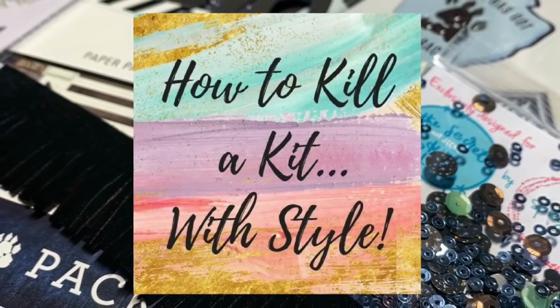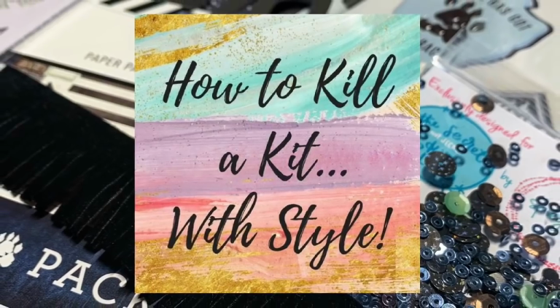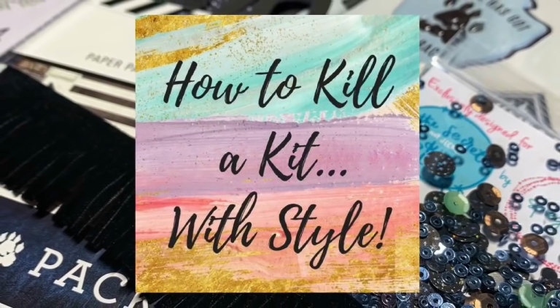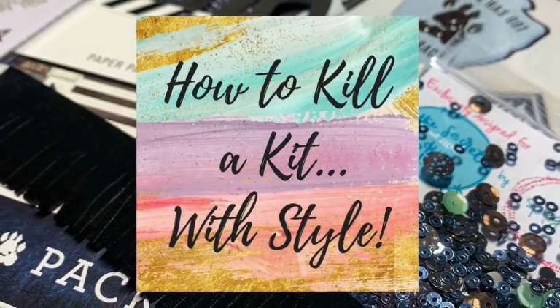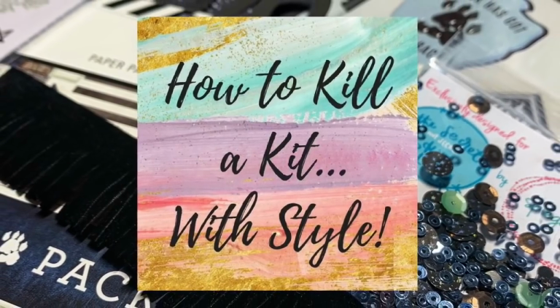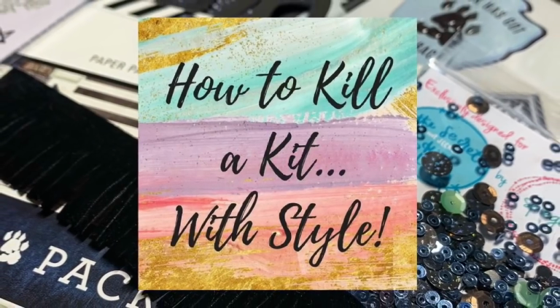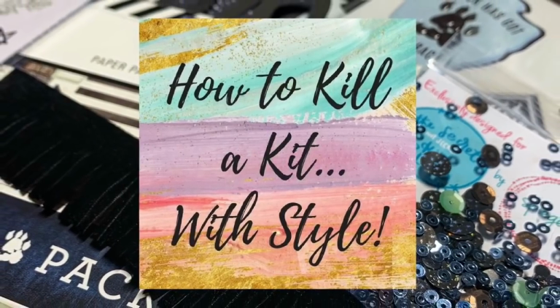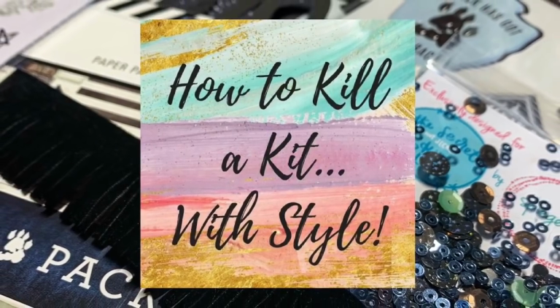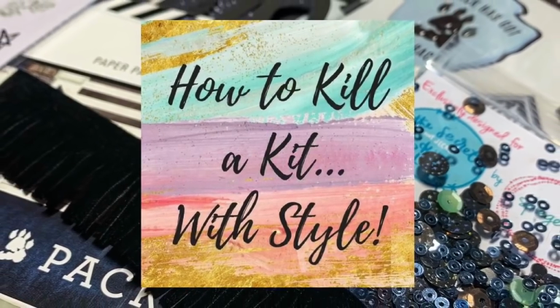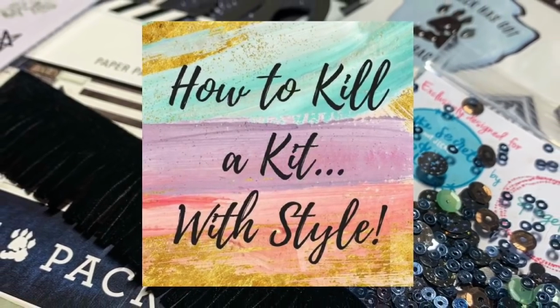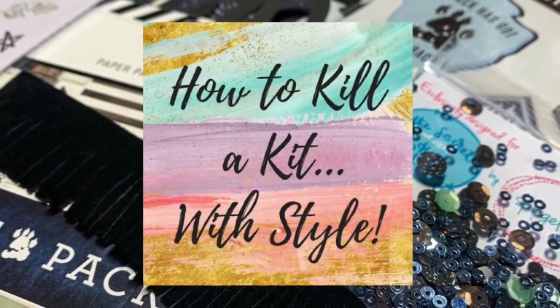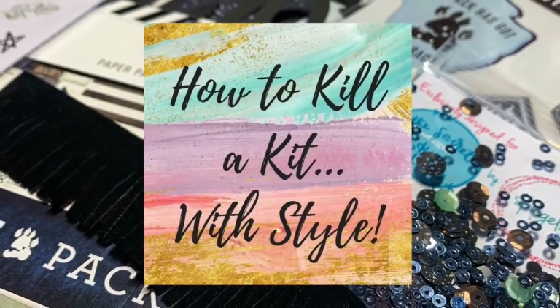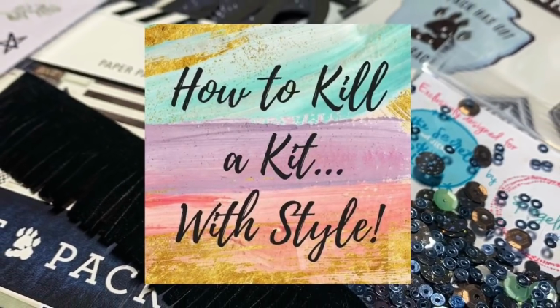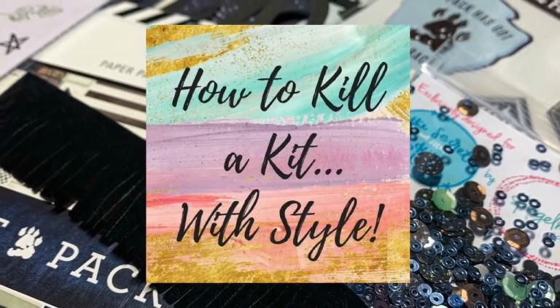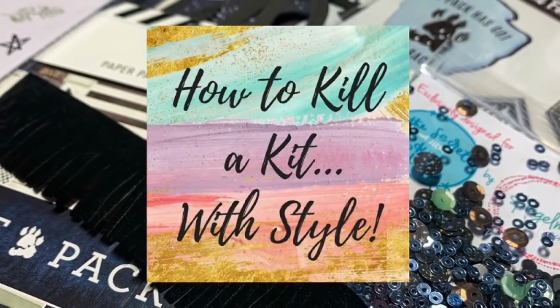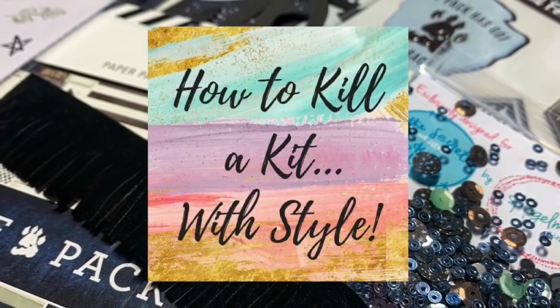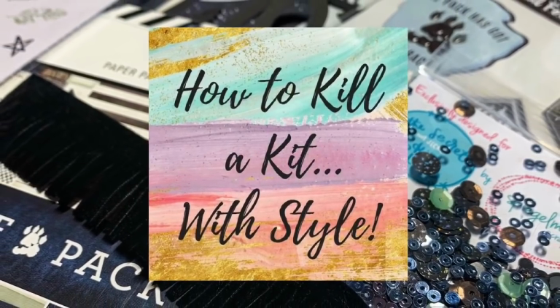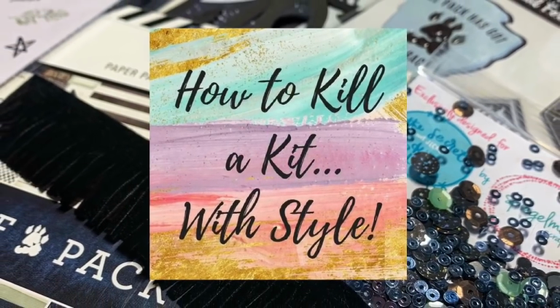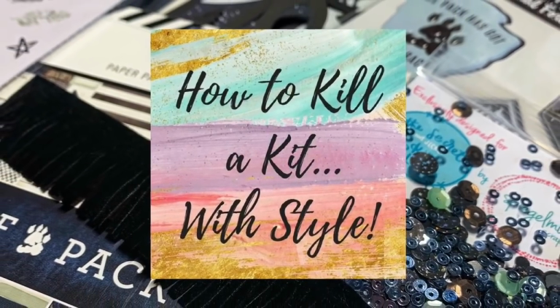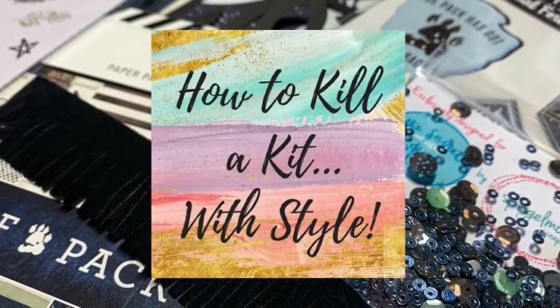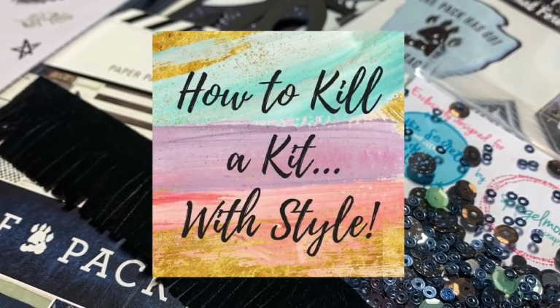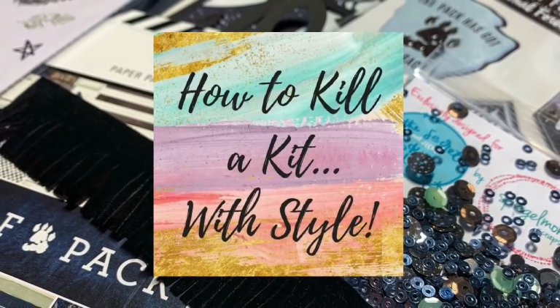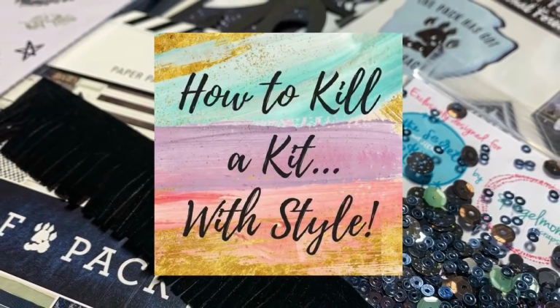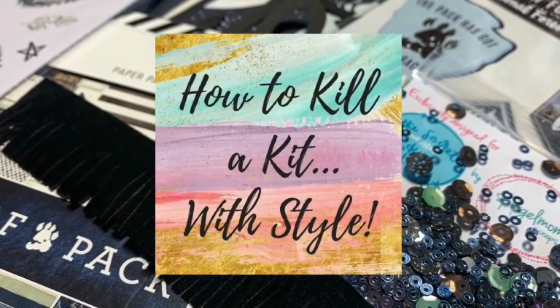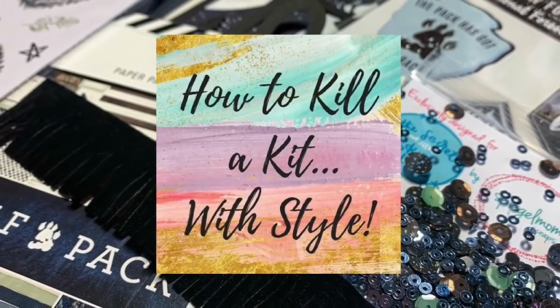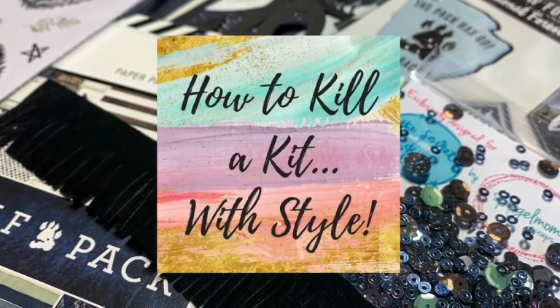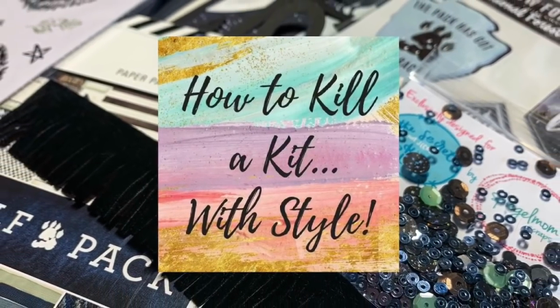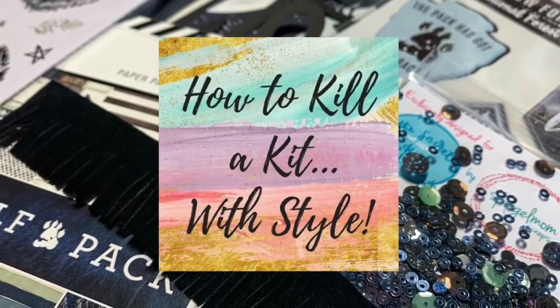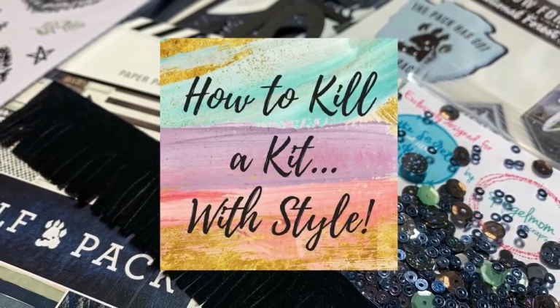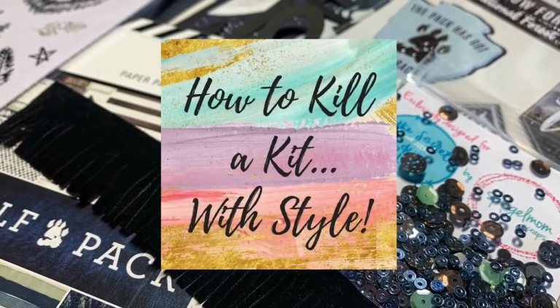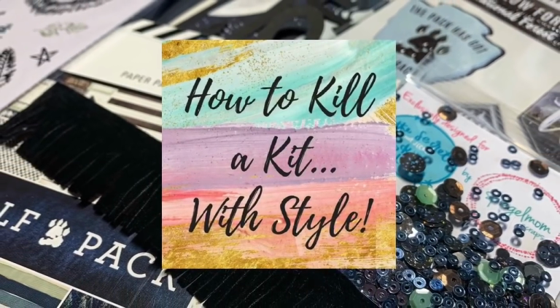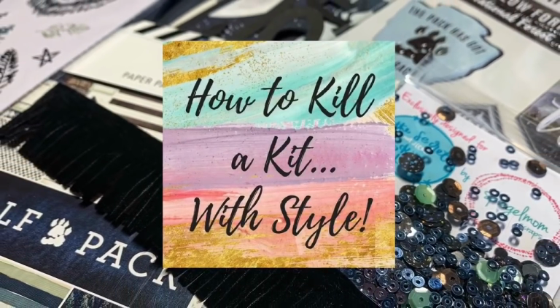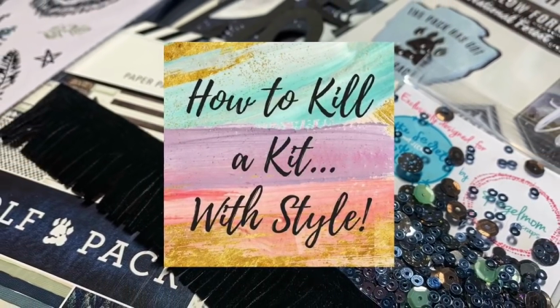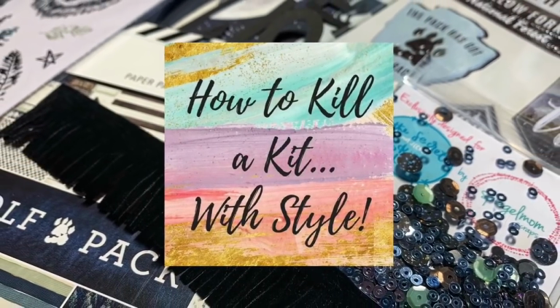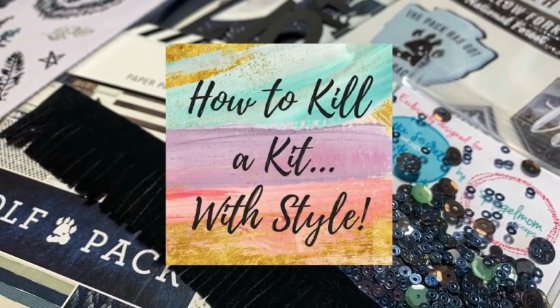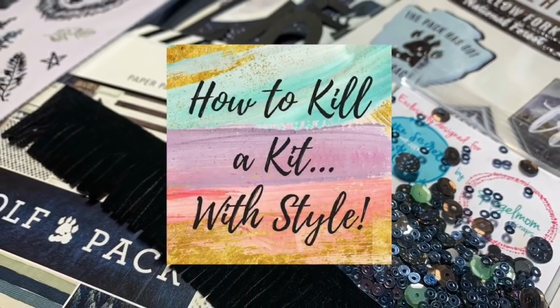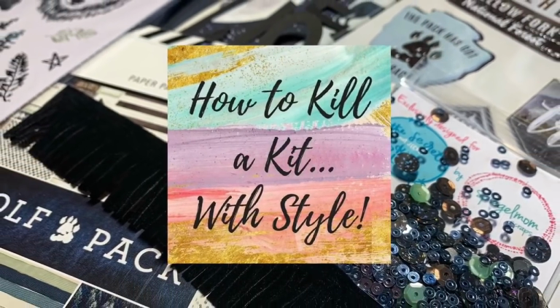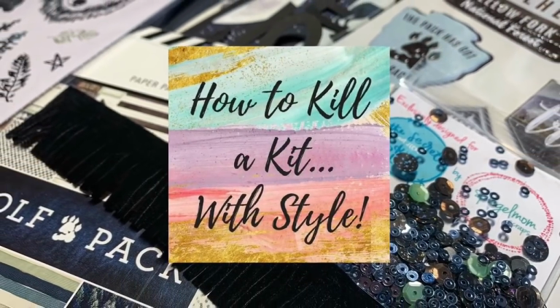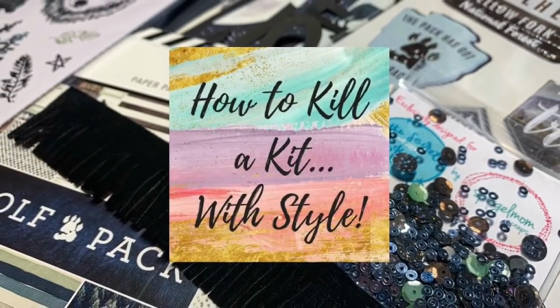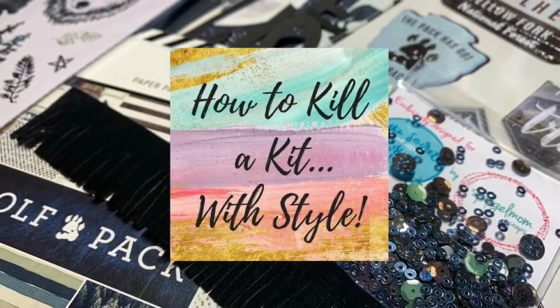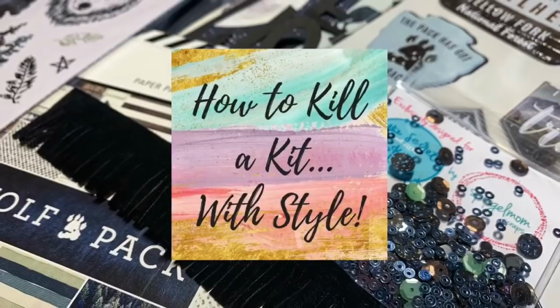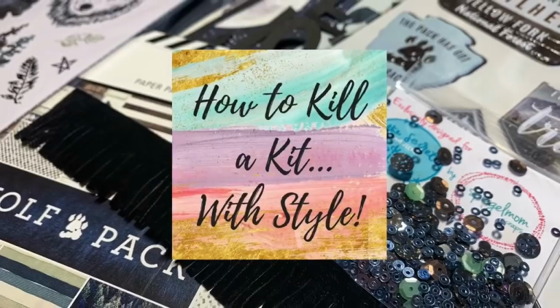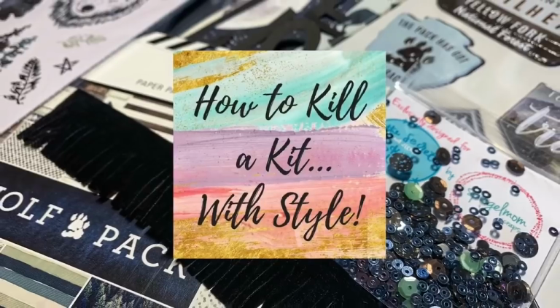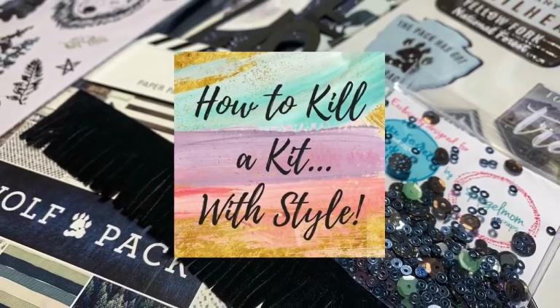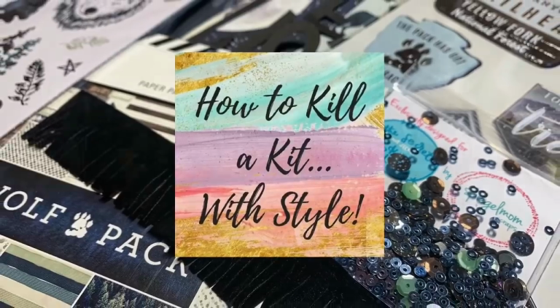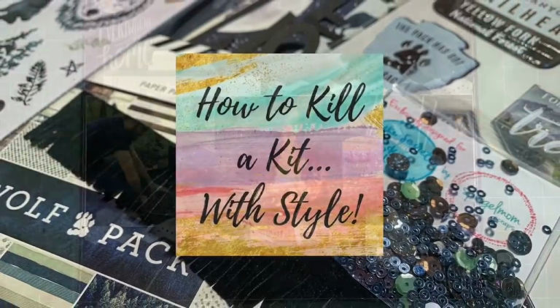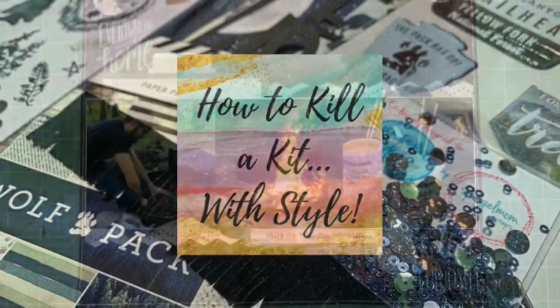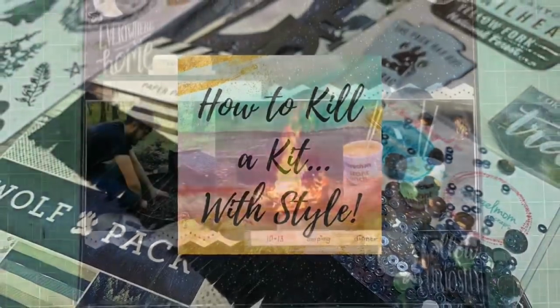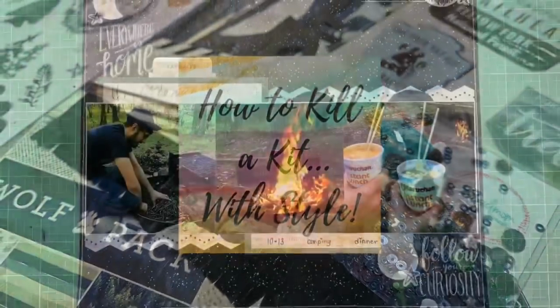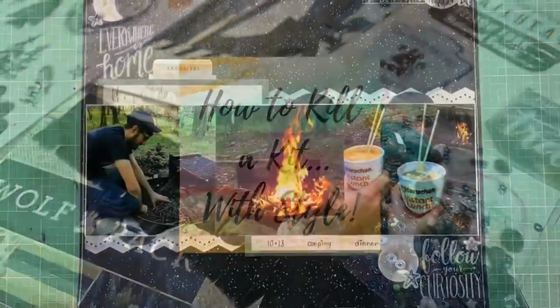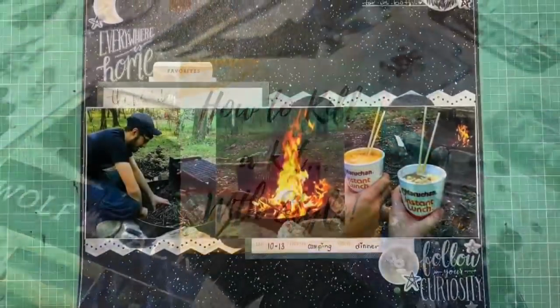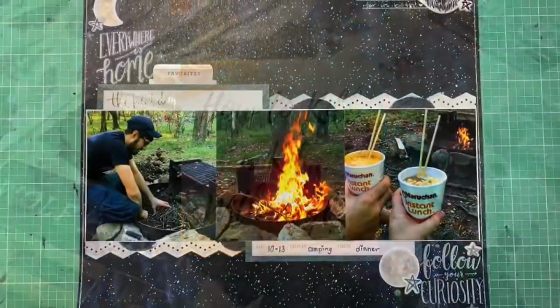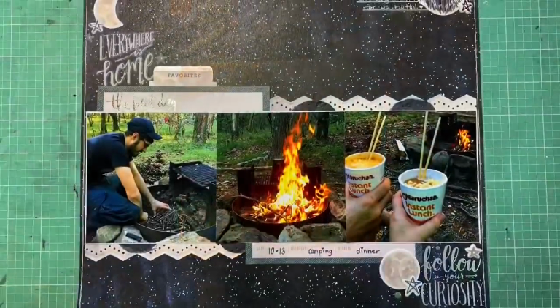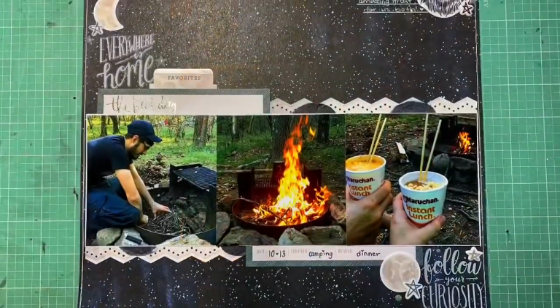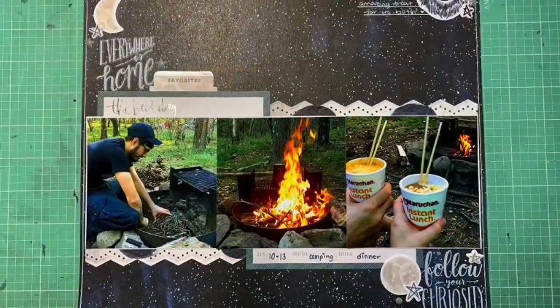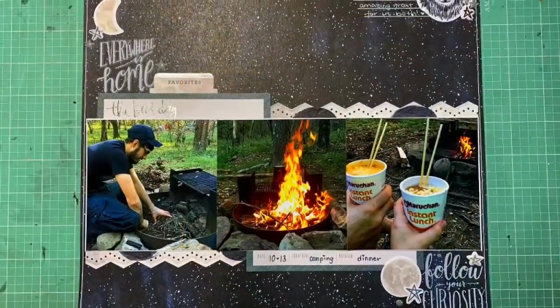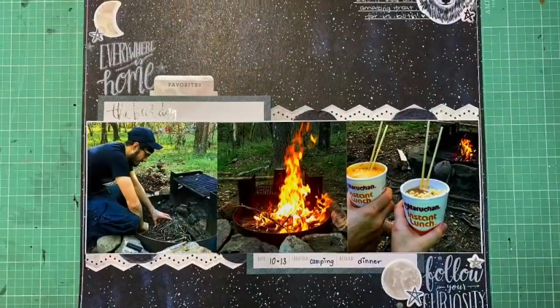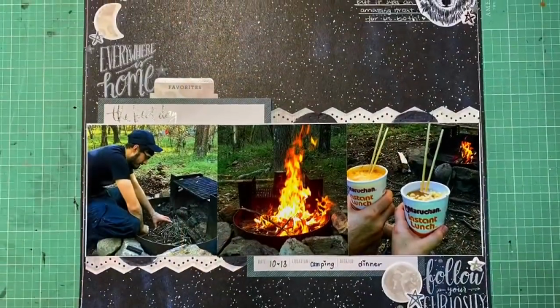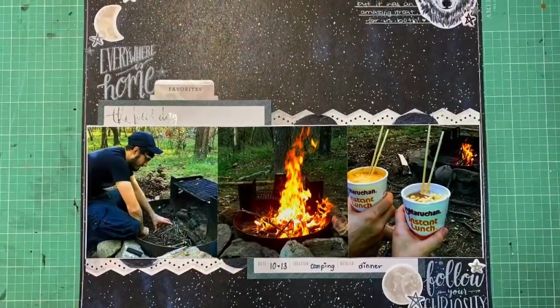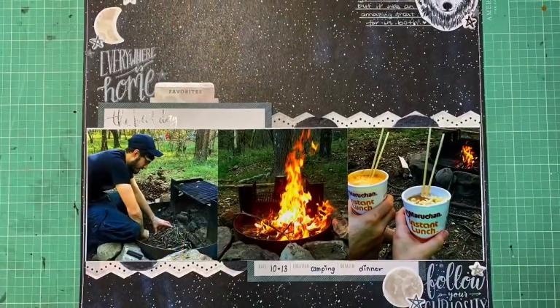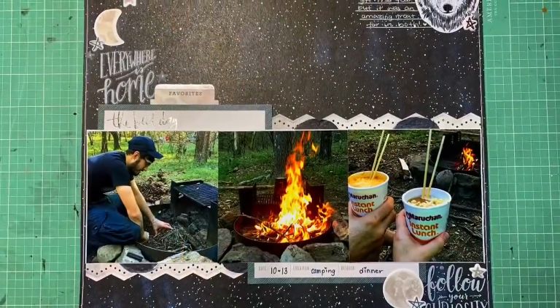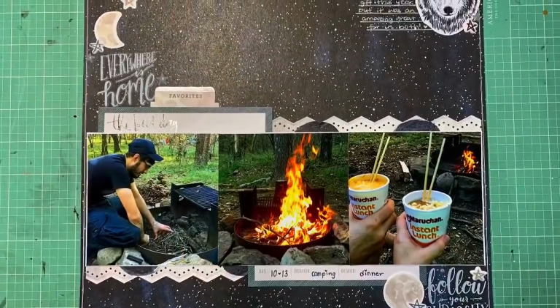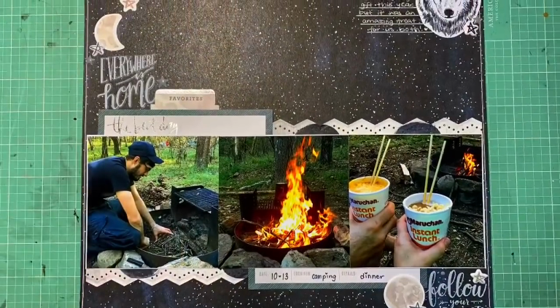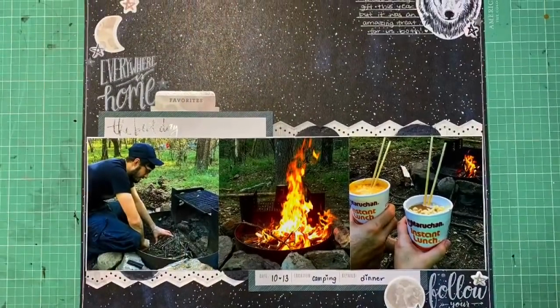Hey guys, it's Kelsey. I'm back with layout seven — how to kill a kit with style — and today I am just going to be working on a multi photo layout.